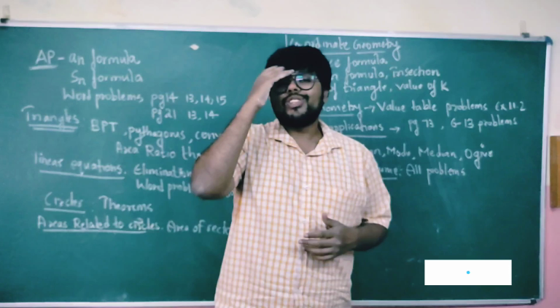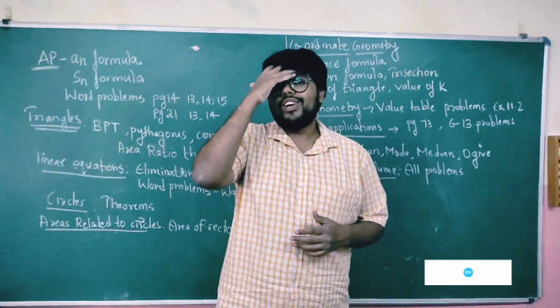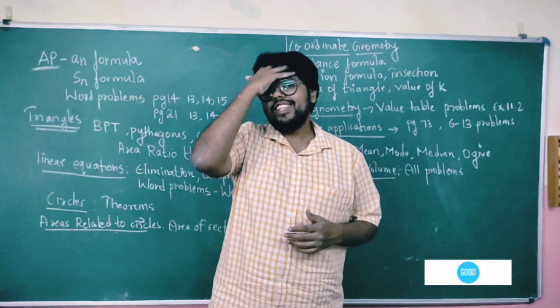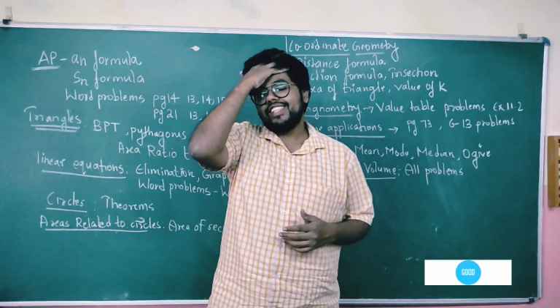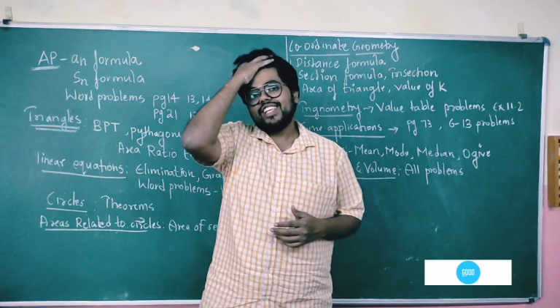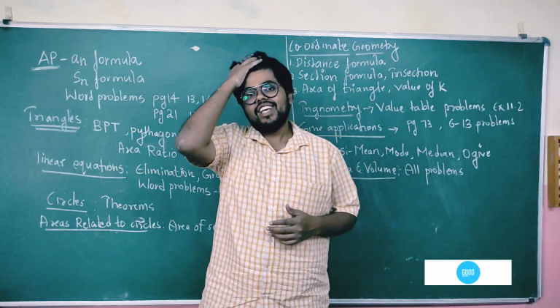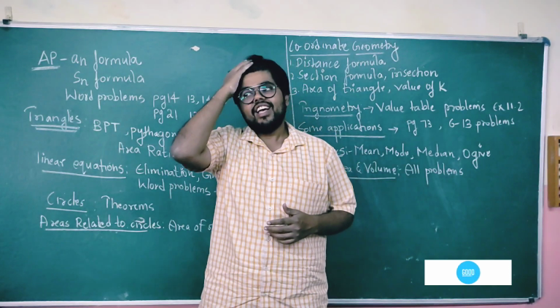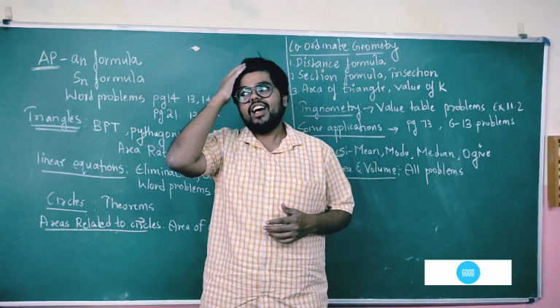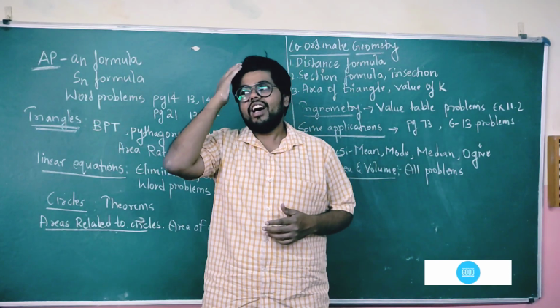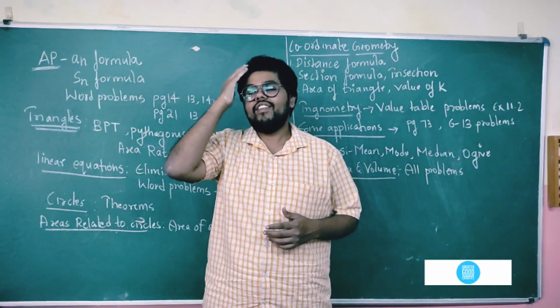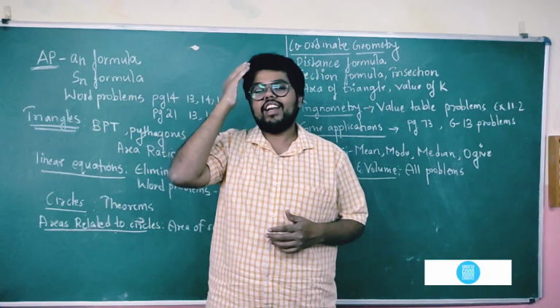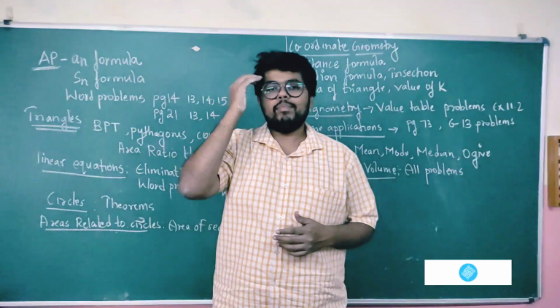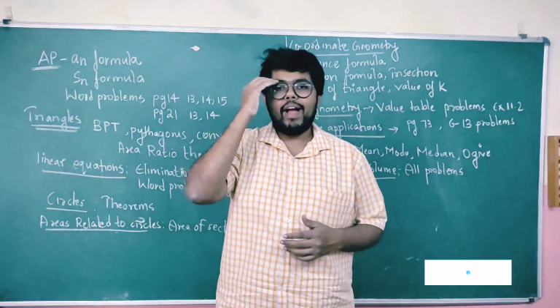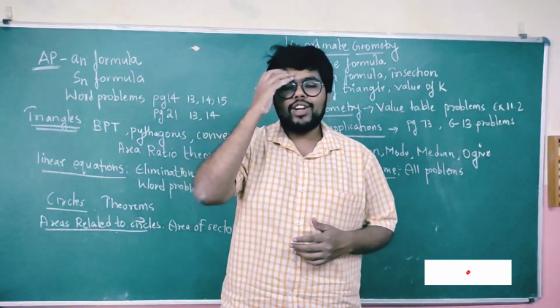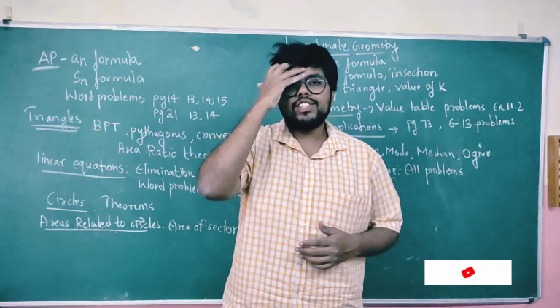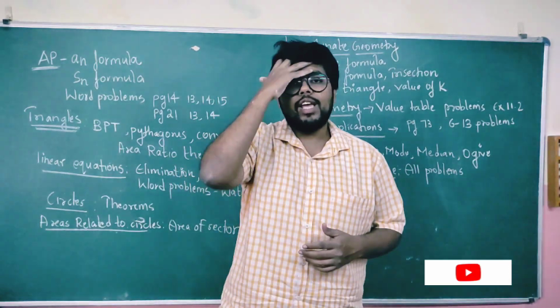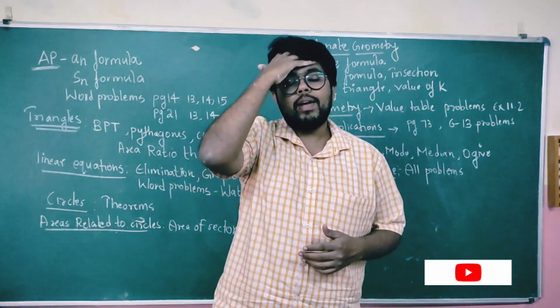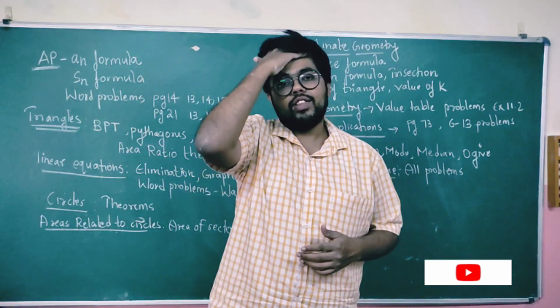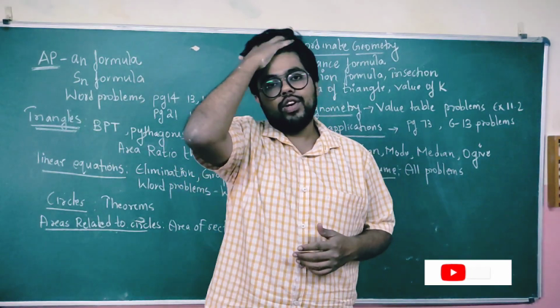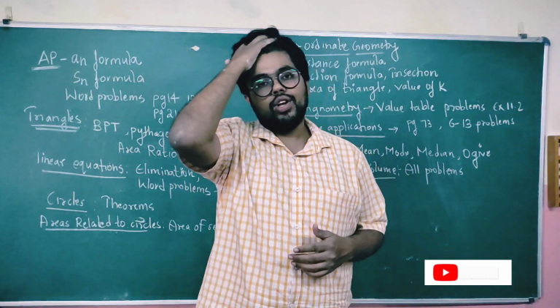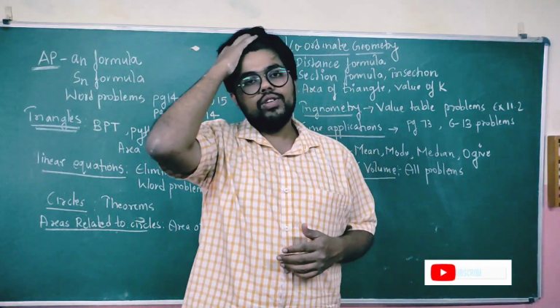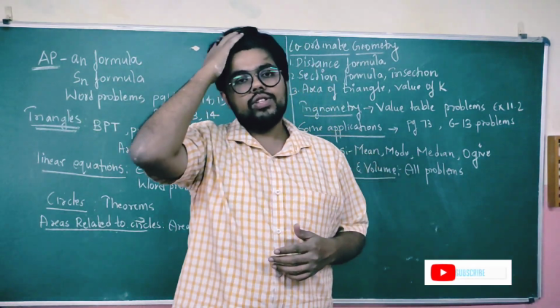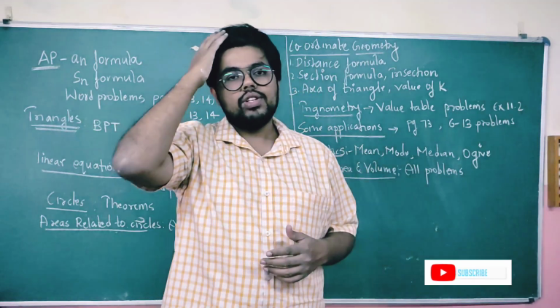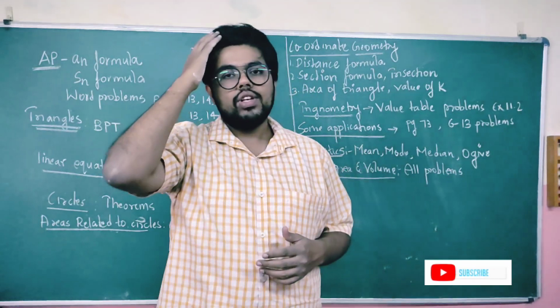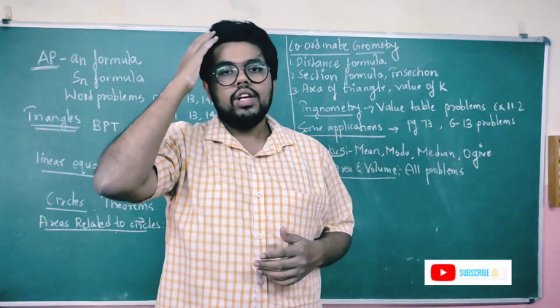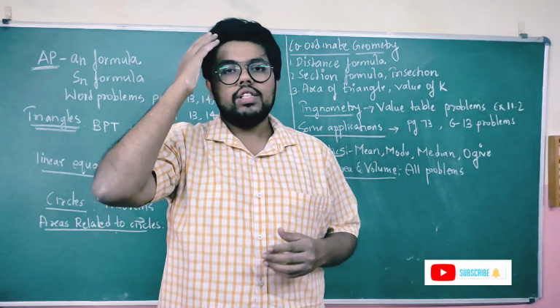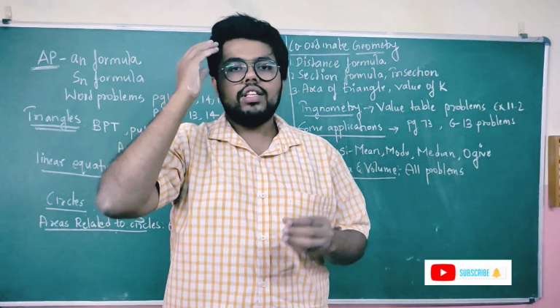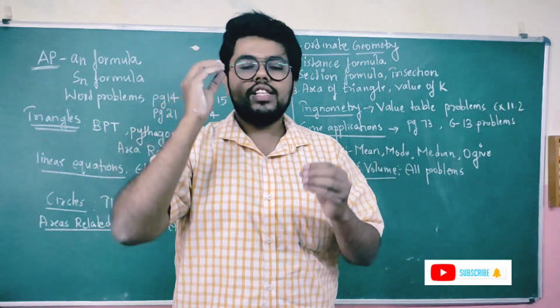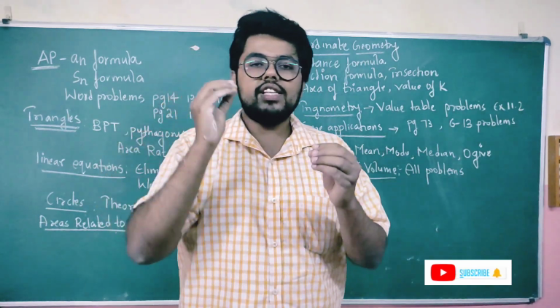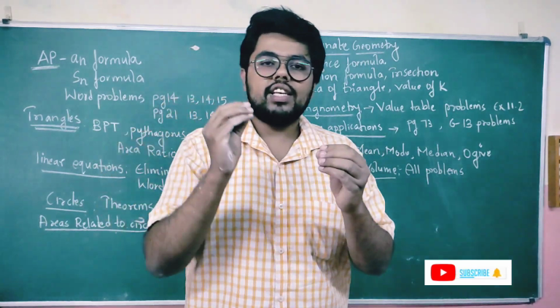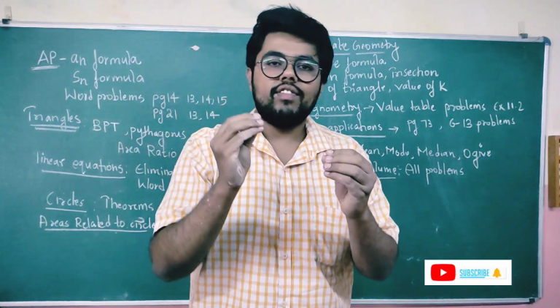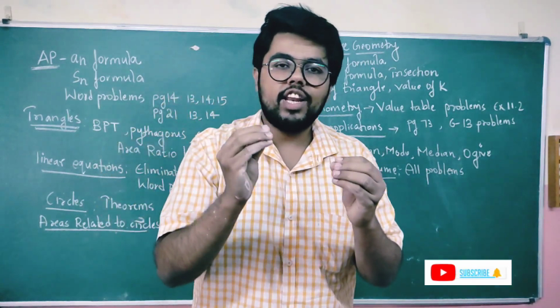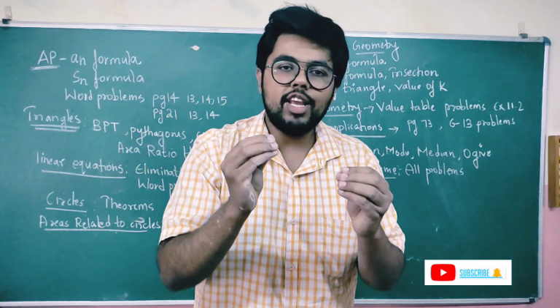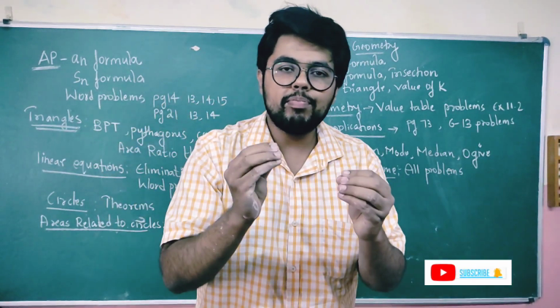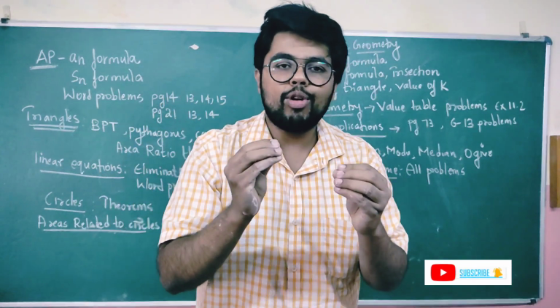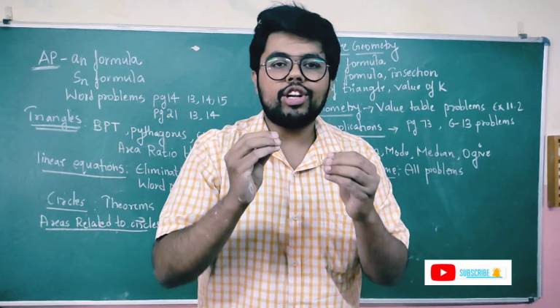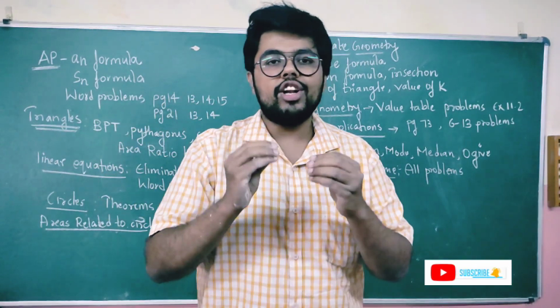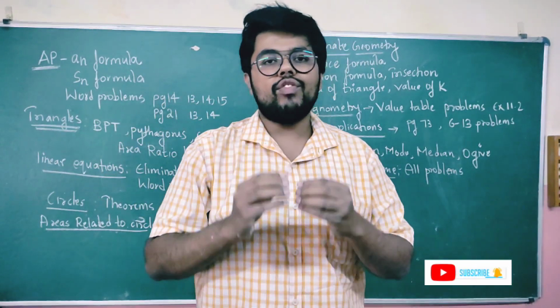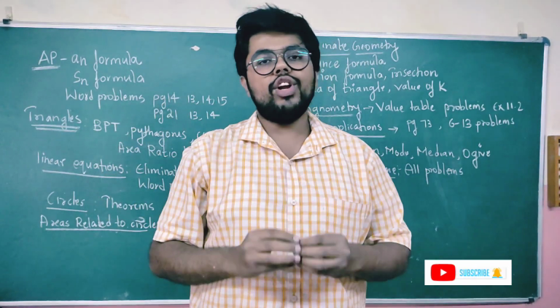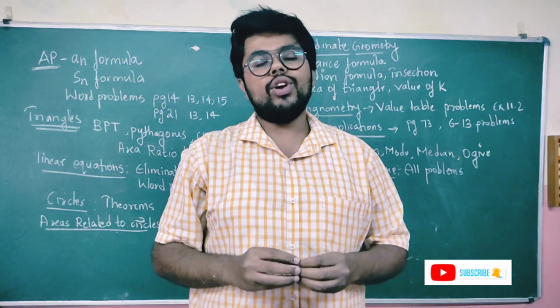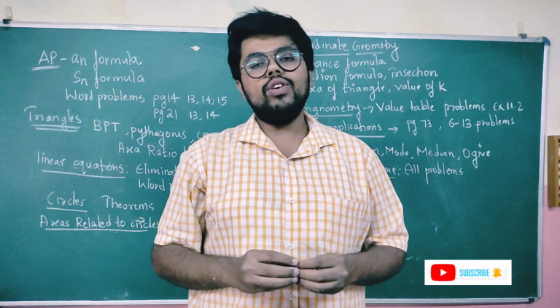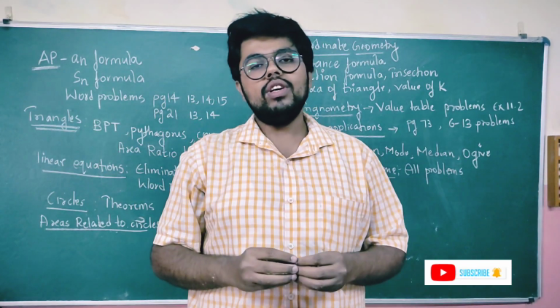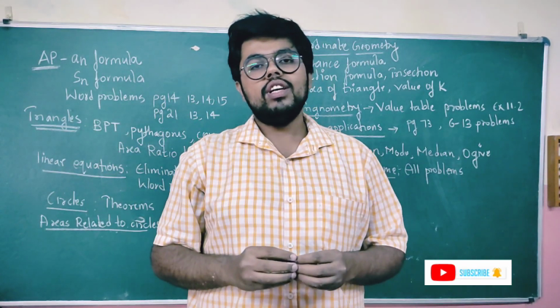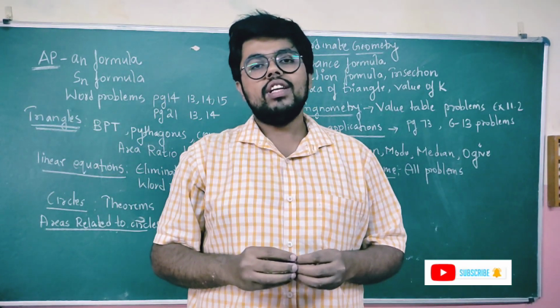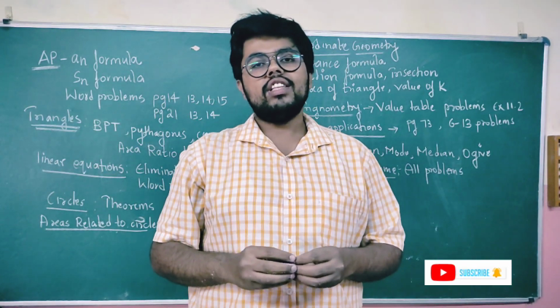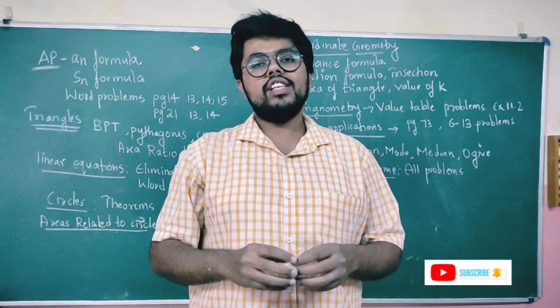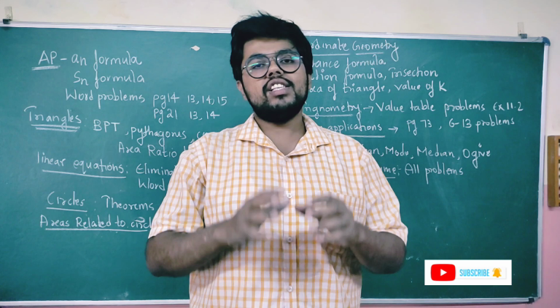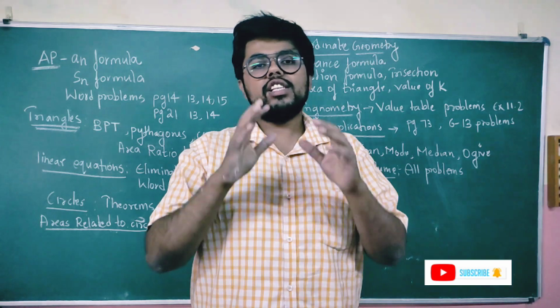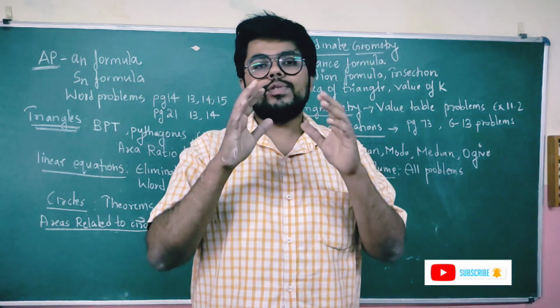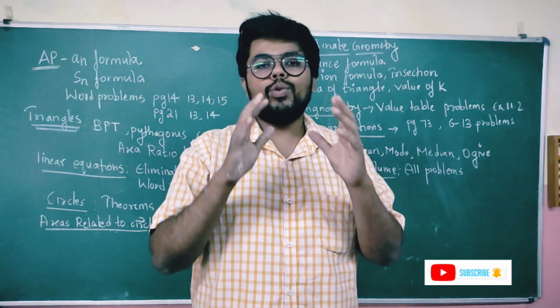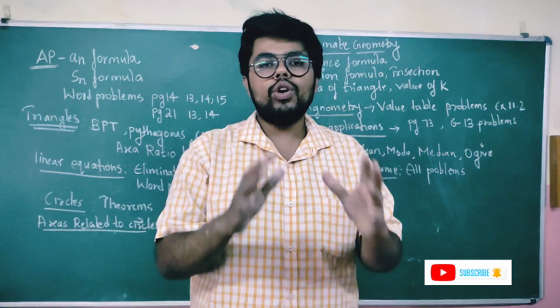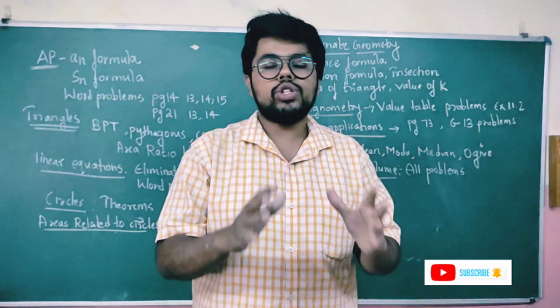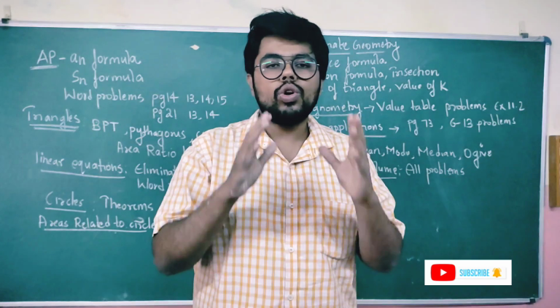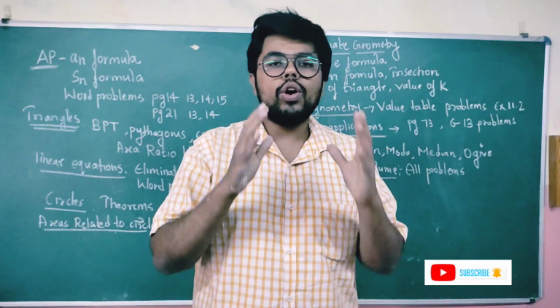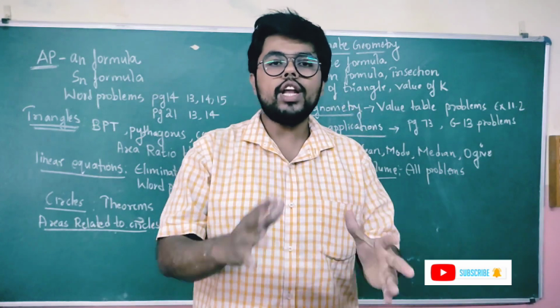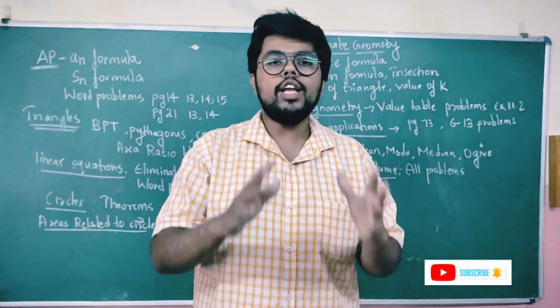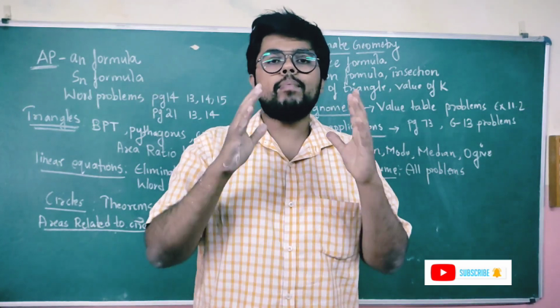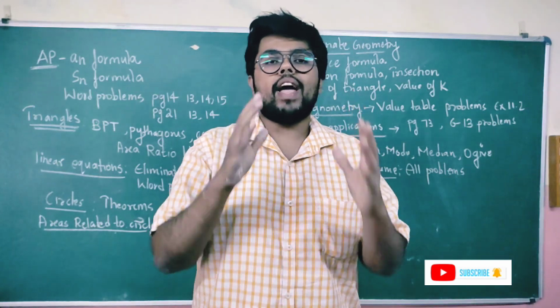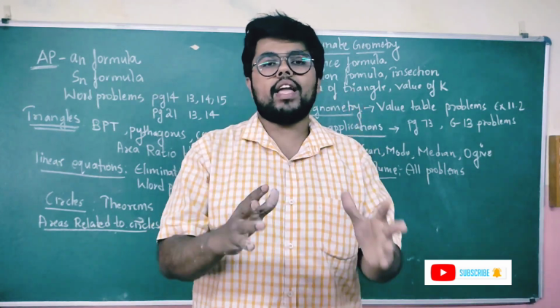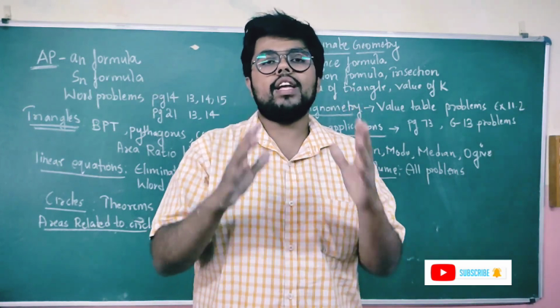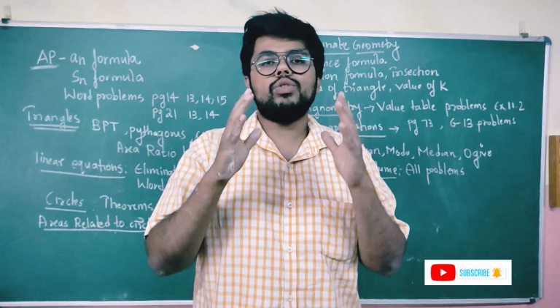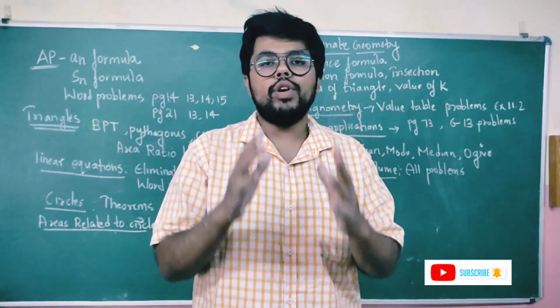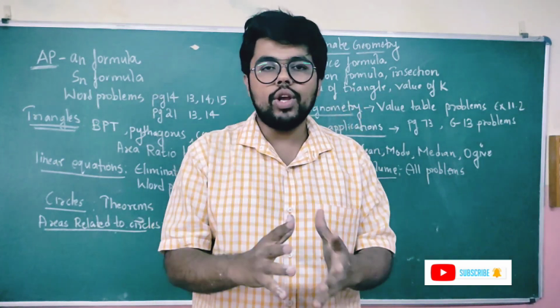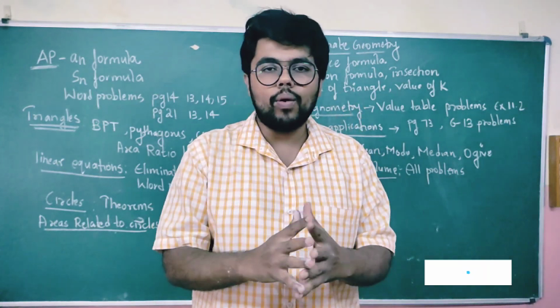Hello students, welcome back to SciMath videos. This is a very important video — this is the scoring package video.